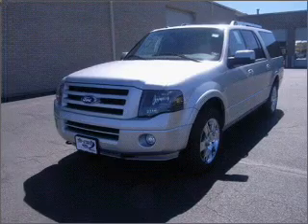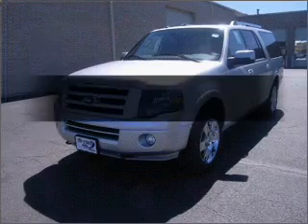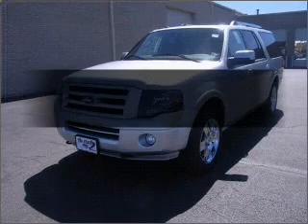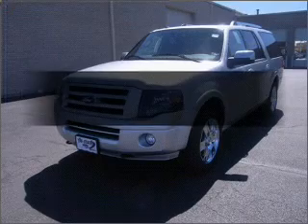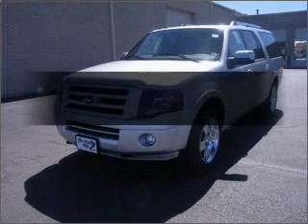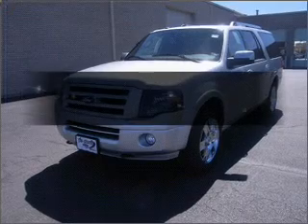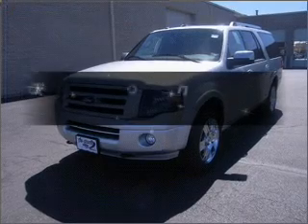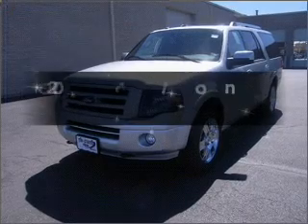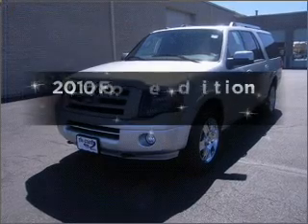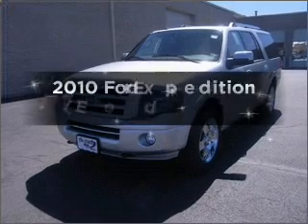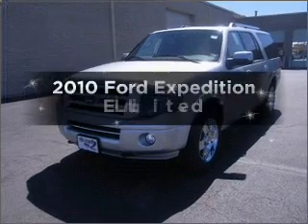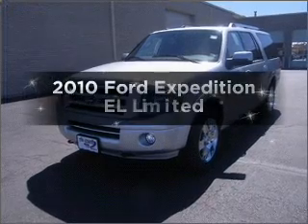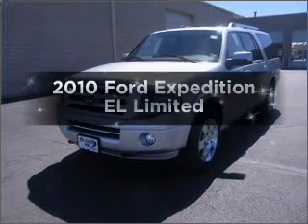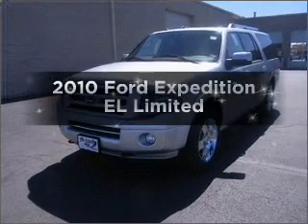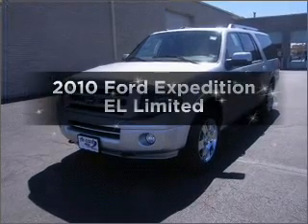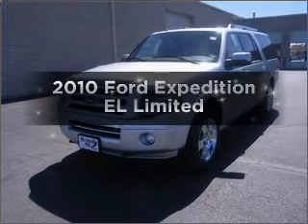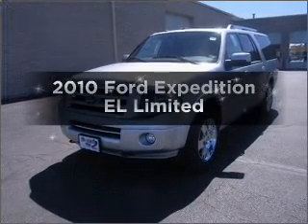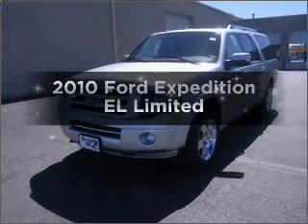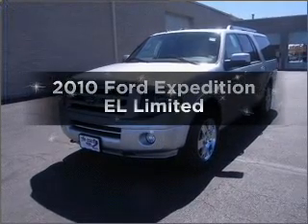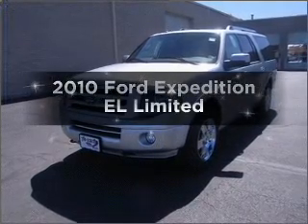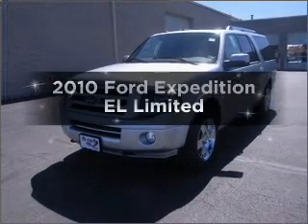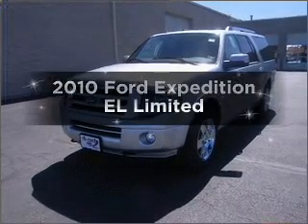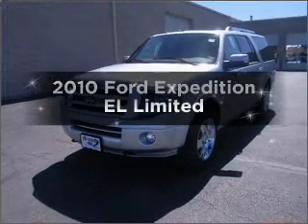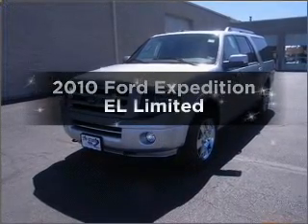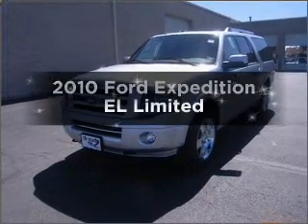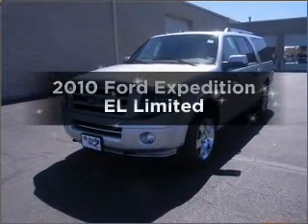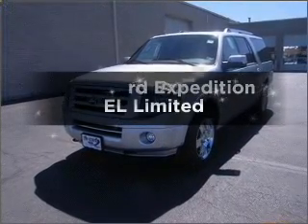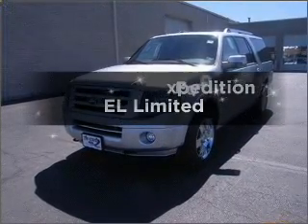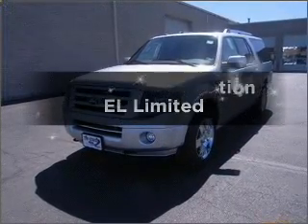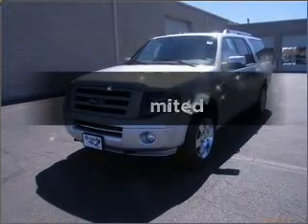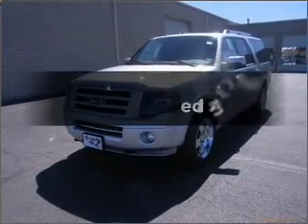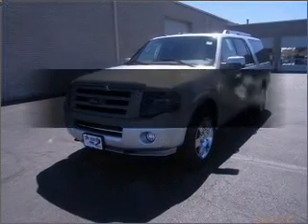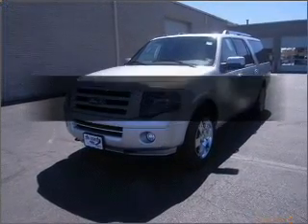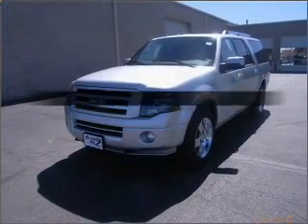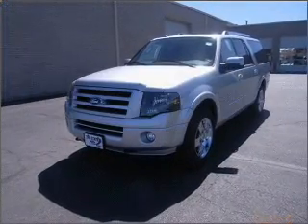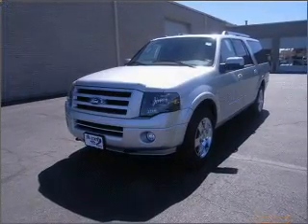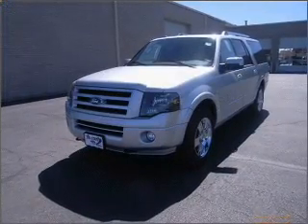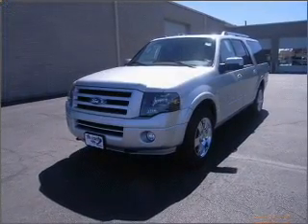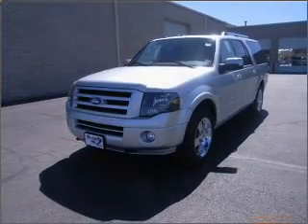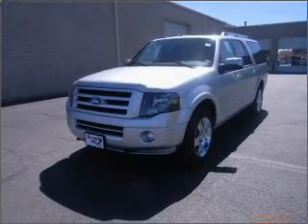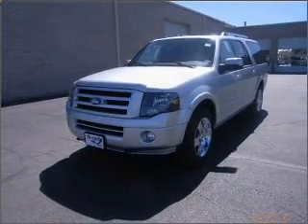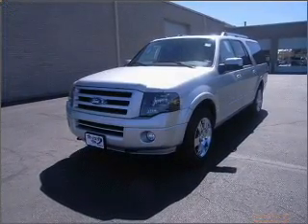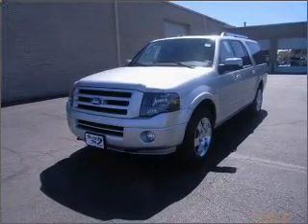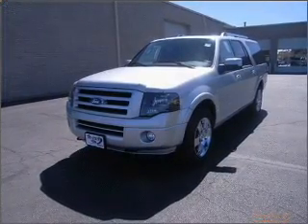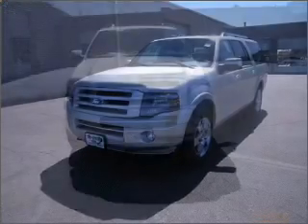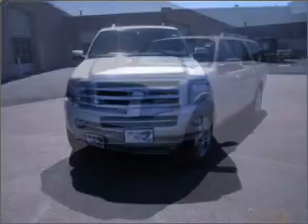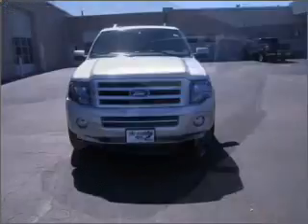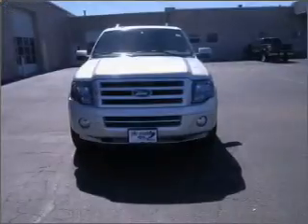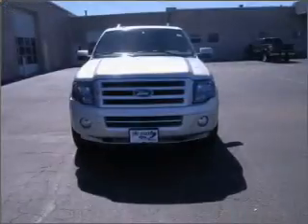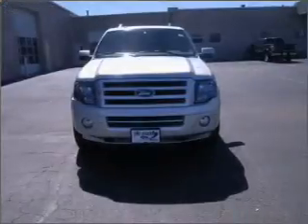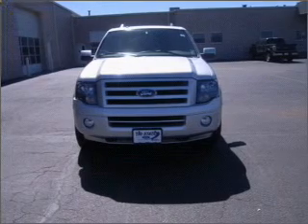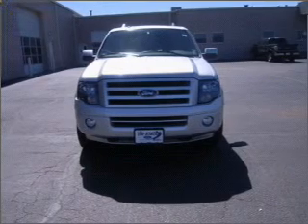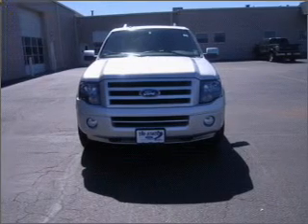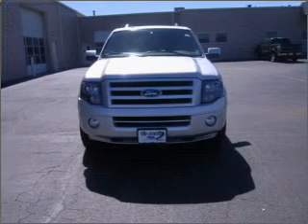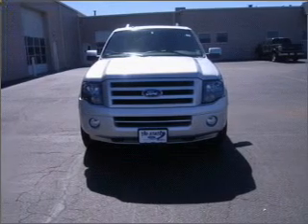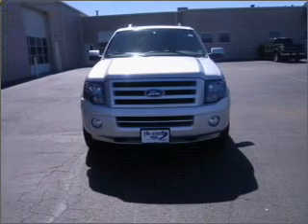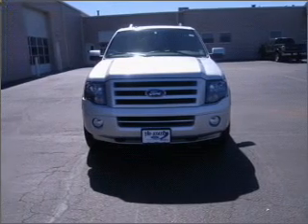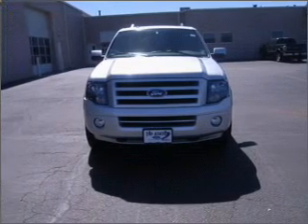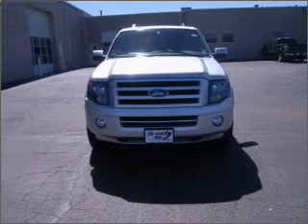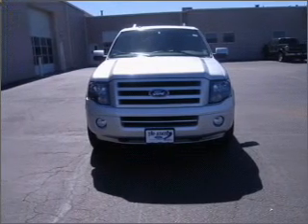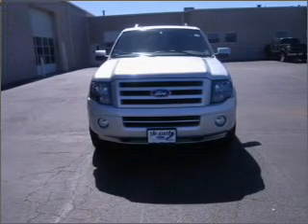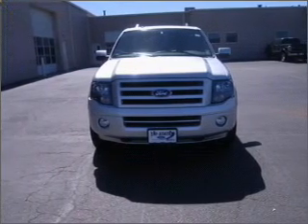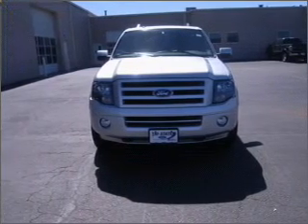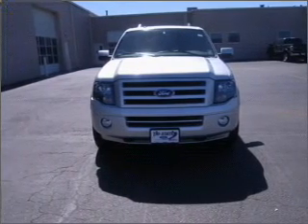Check out this 2010 Ford Expedition EL. If you're looking for an automobile with great attributes, look no further.